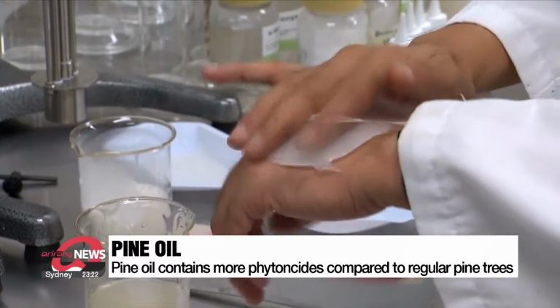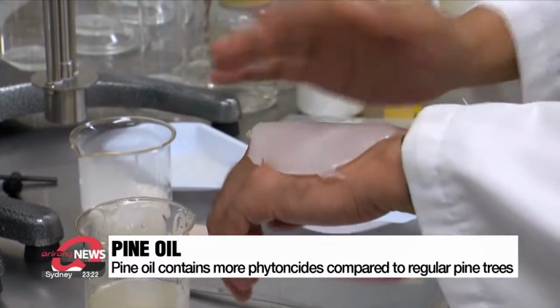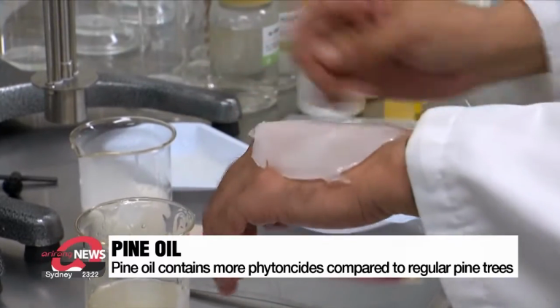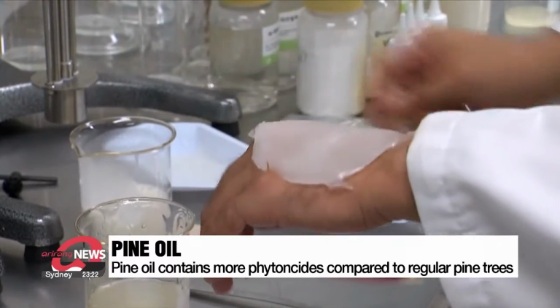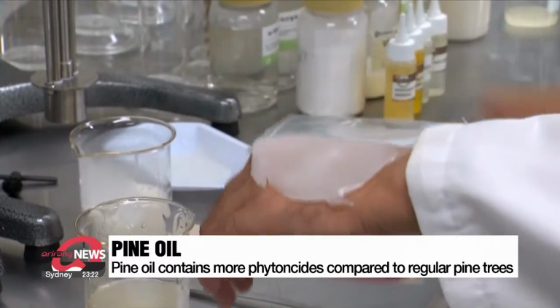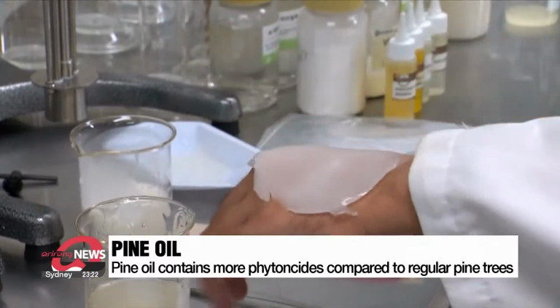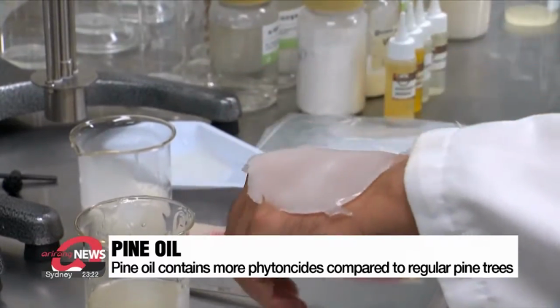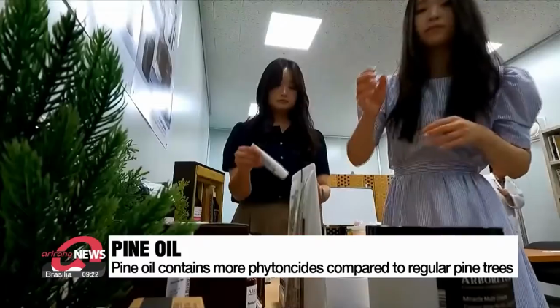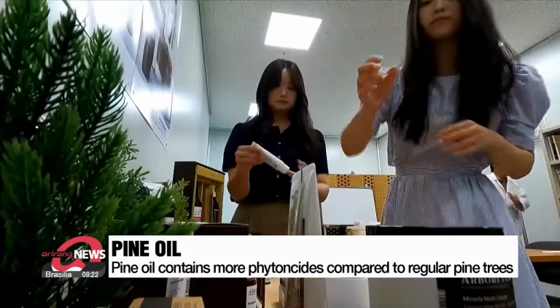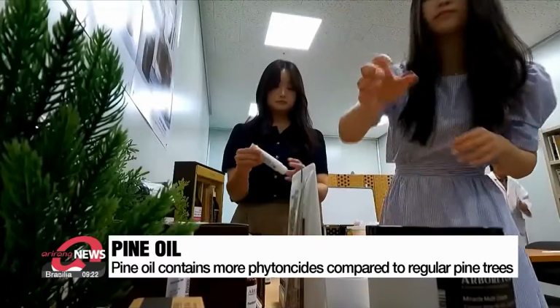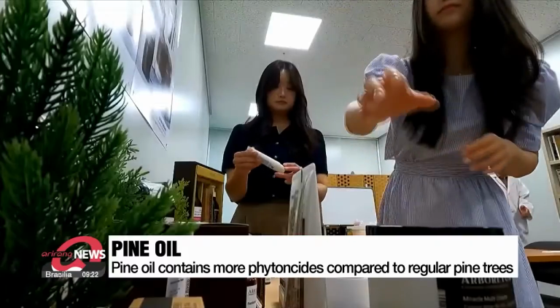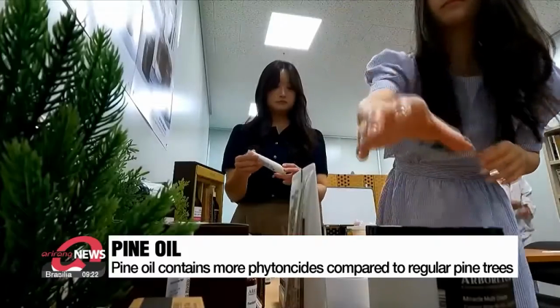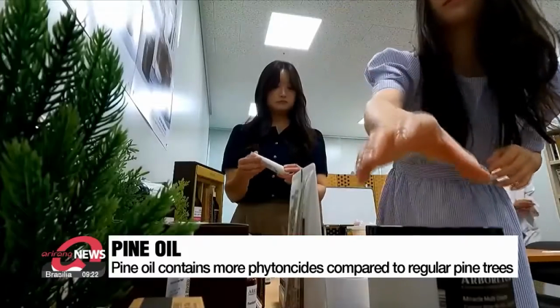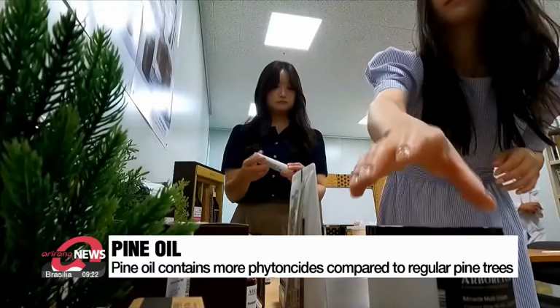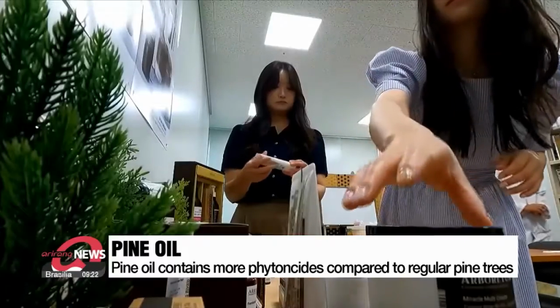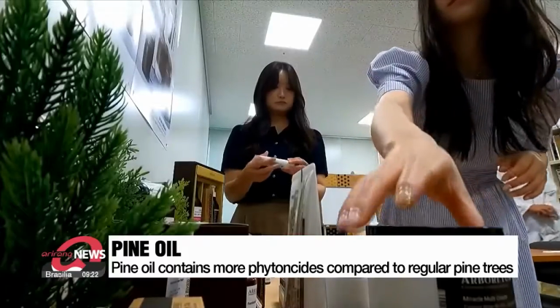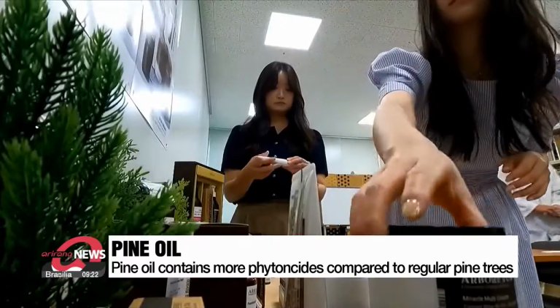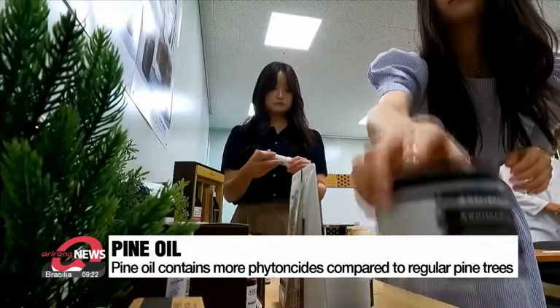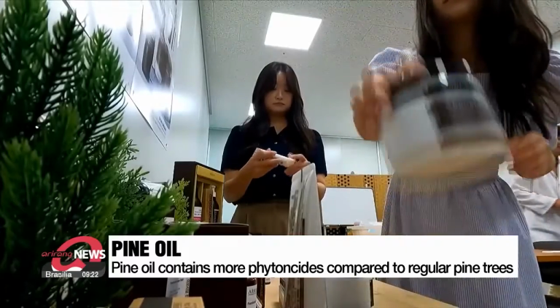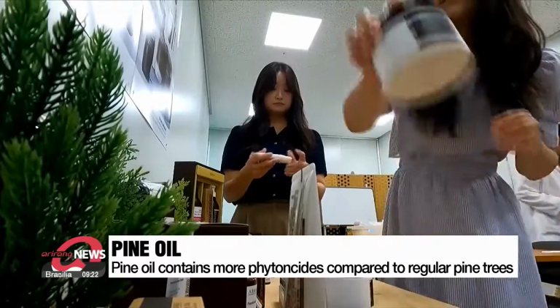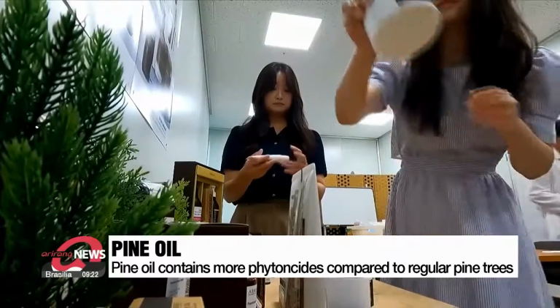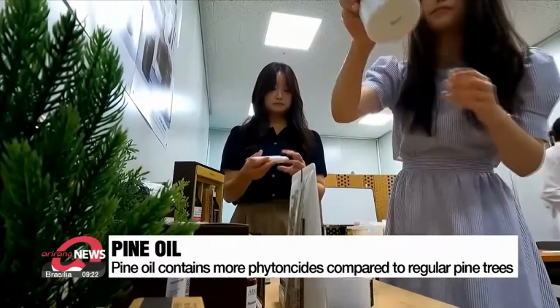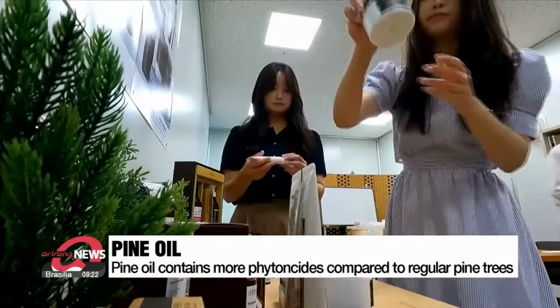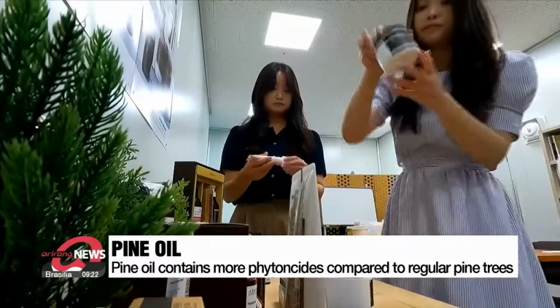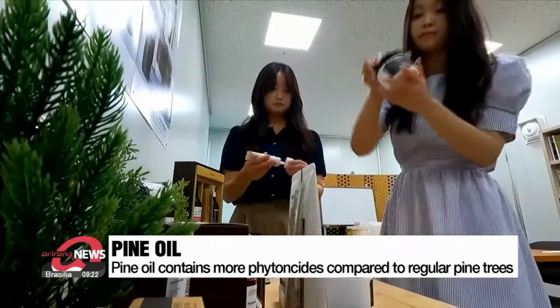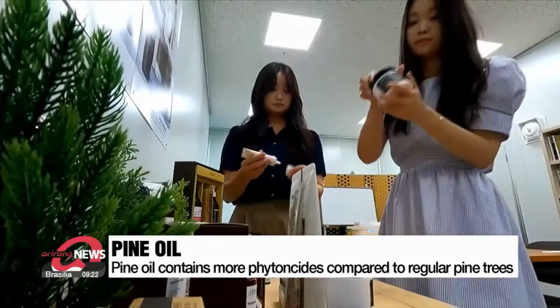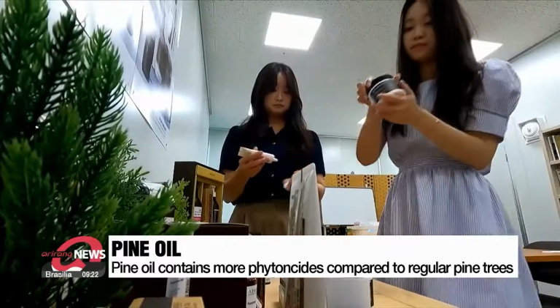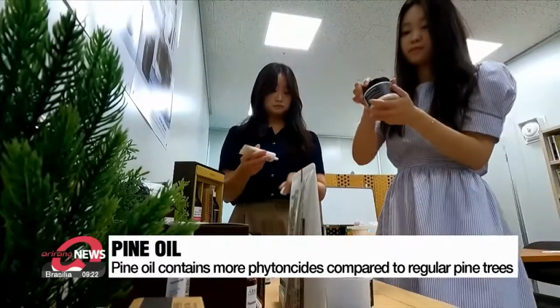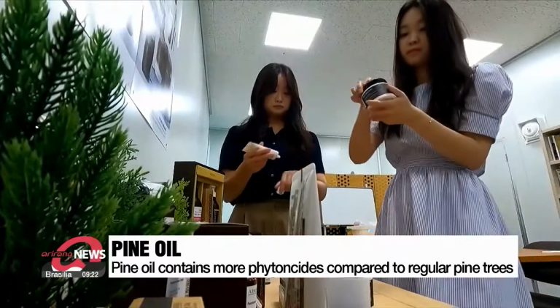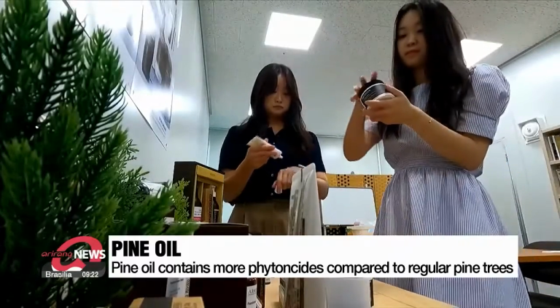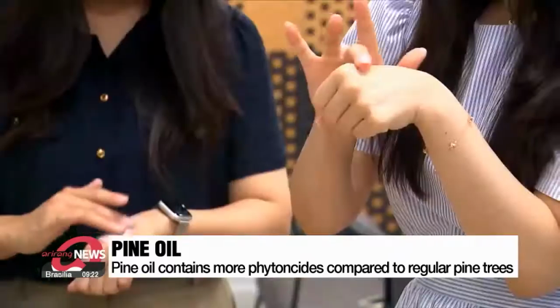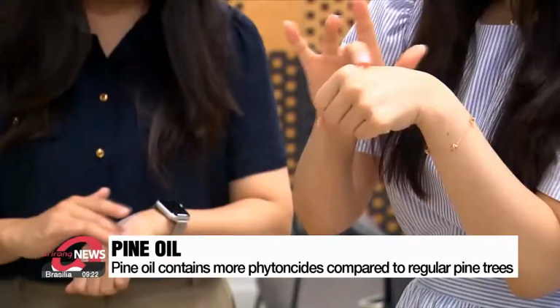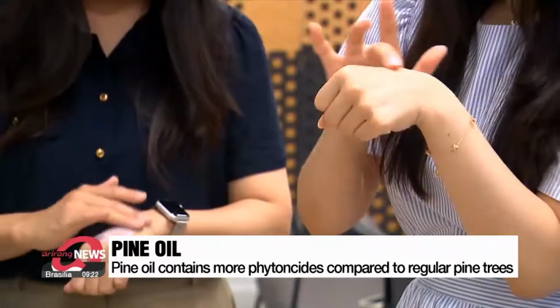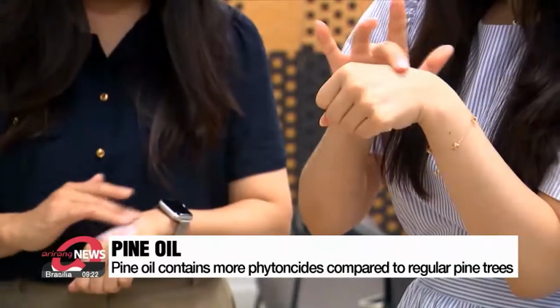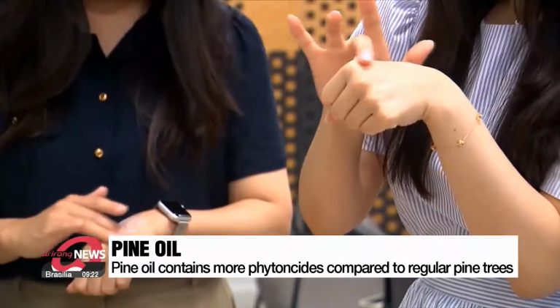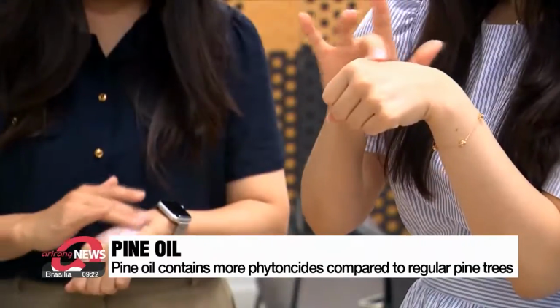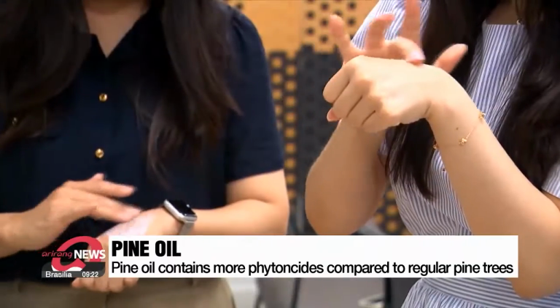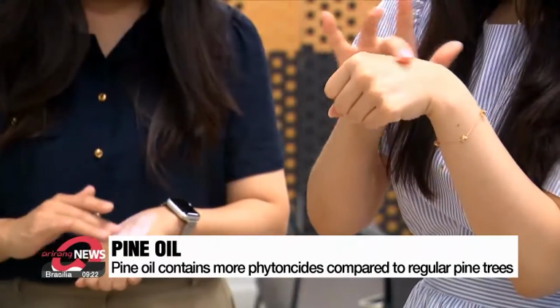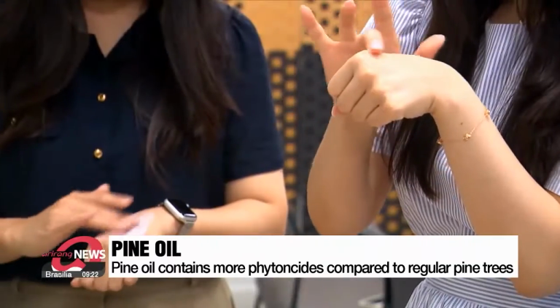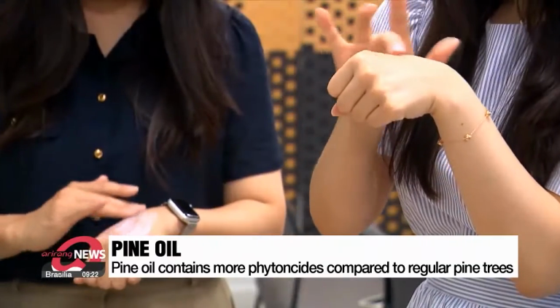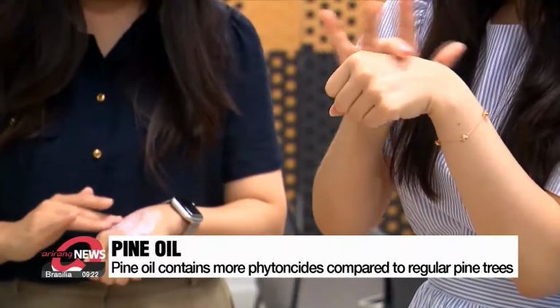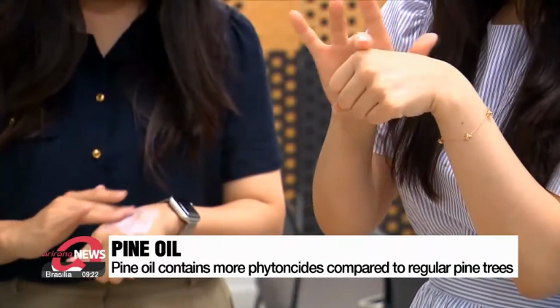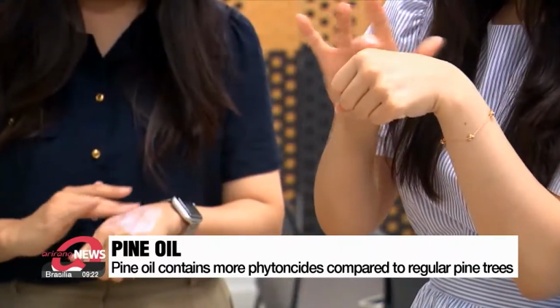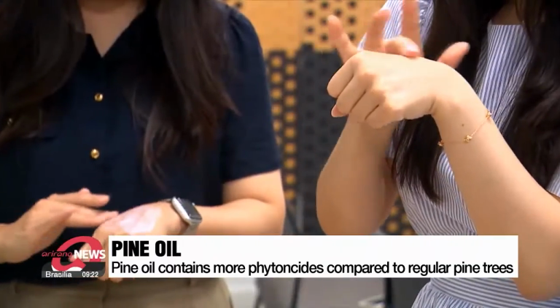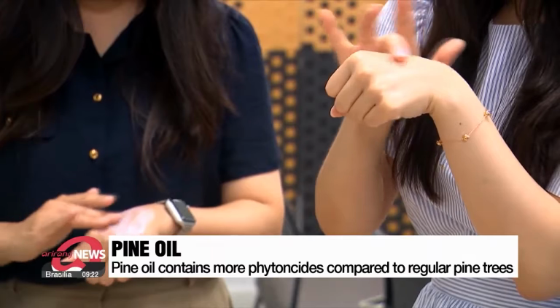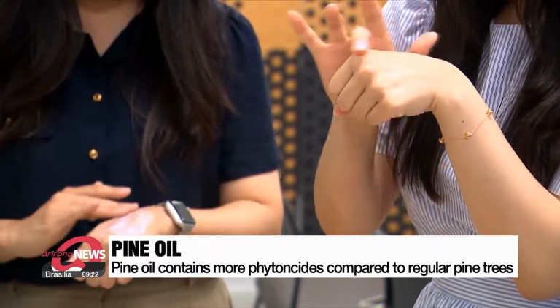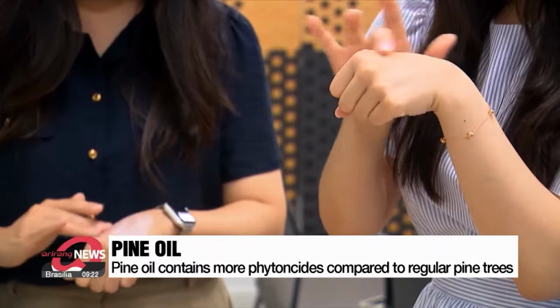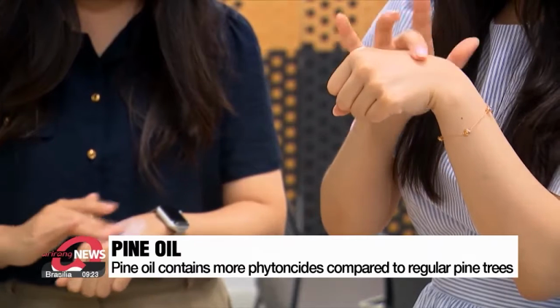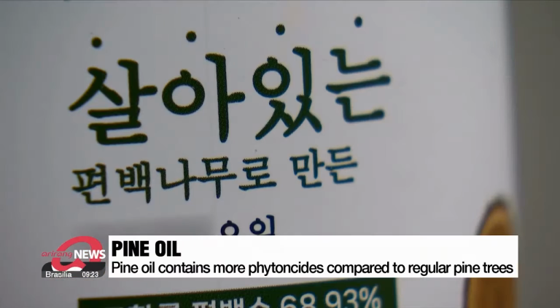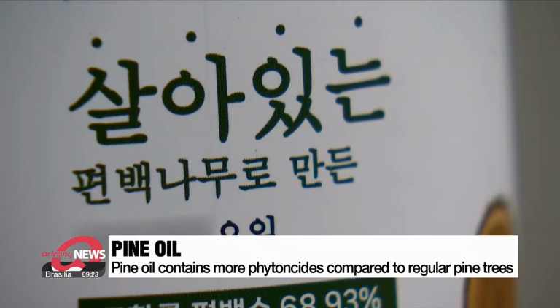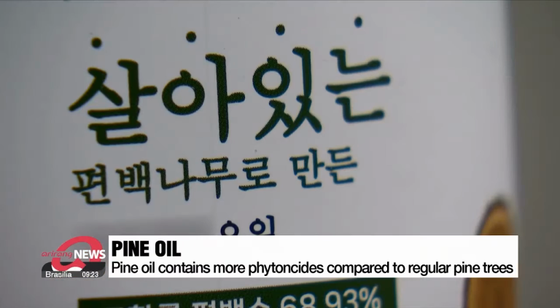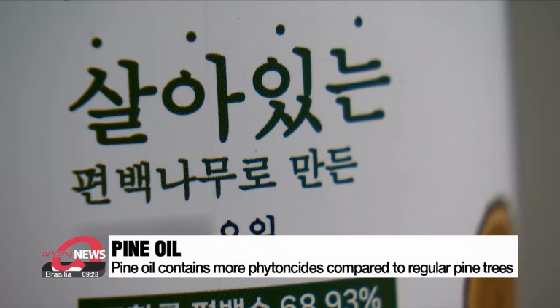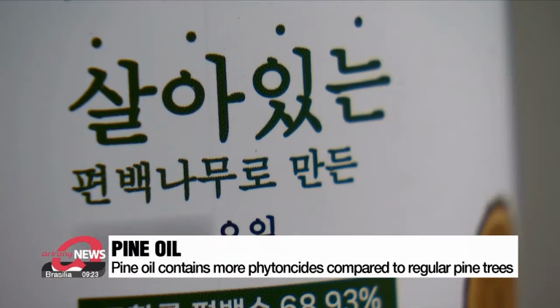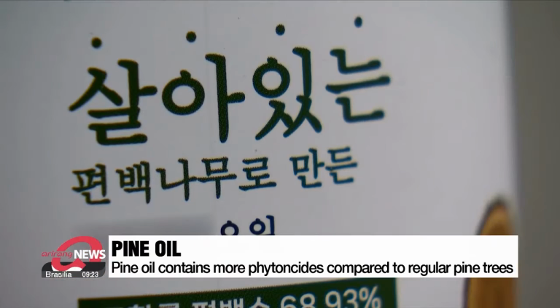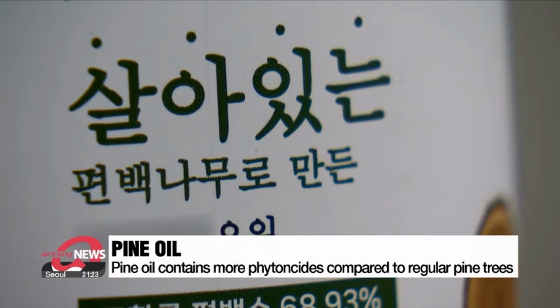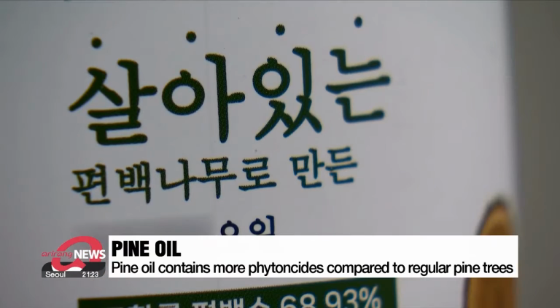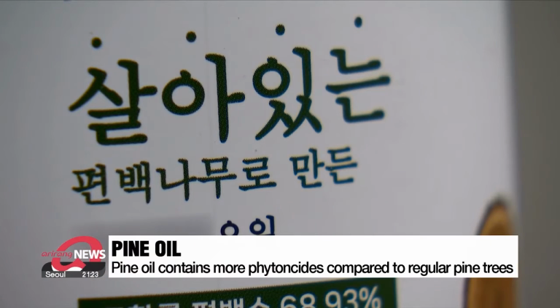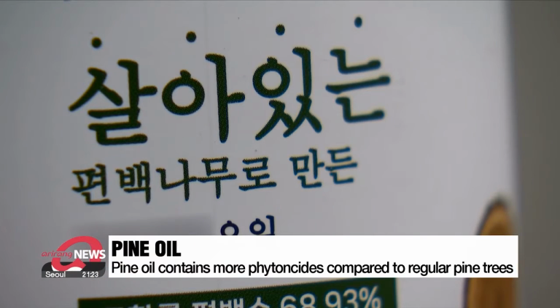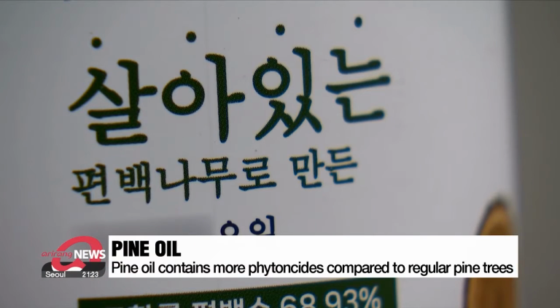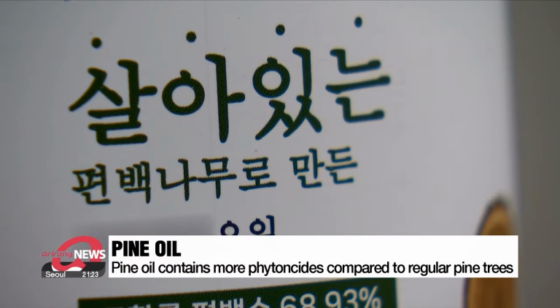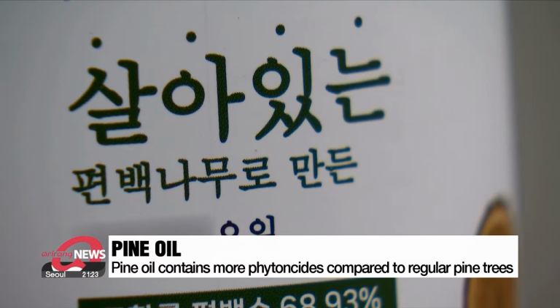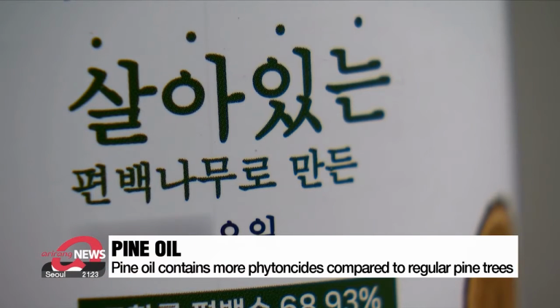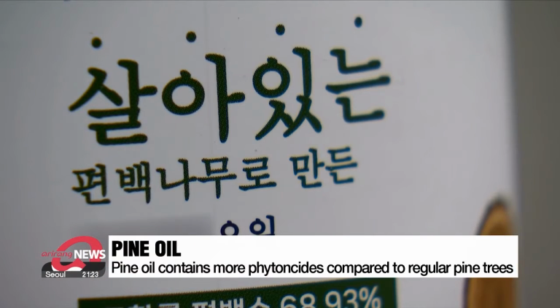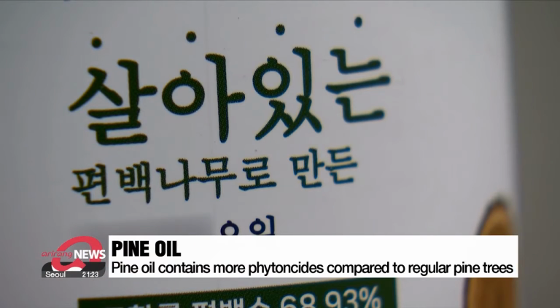The oil is used to create various products such as toothpaste, shampoo, bath soap, sunscreen and deodorants.